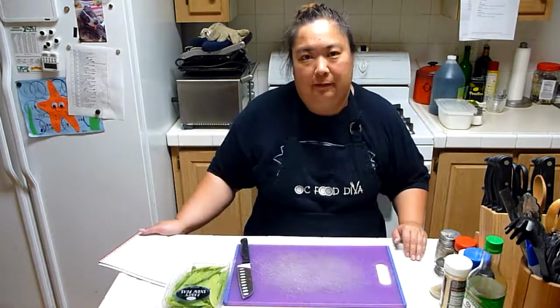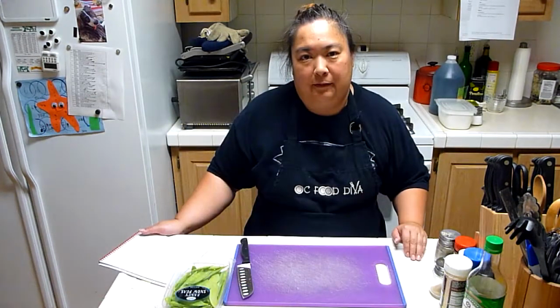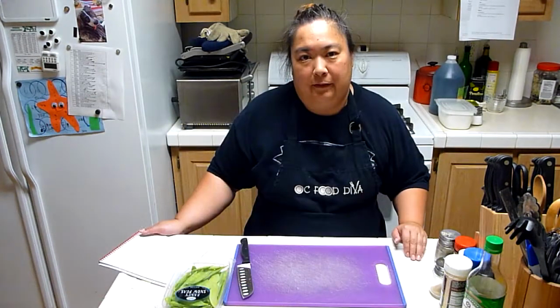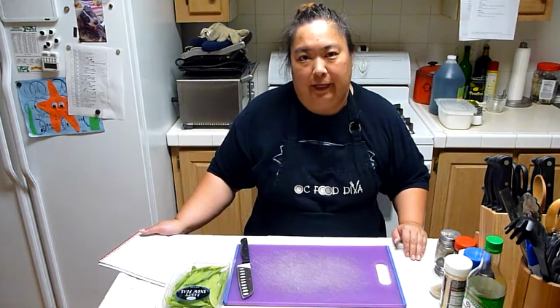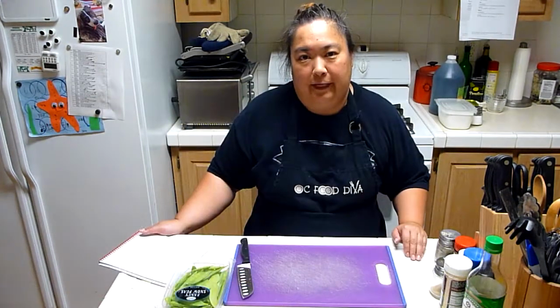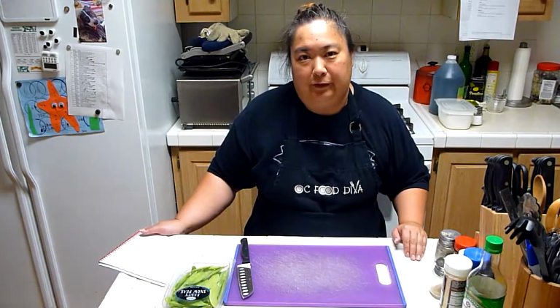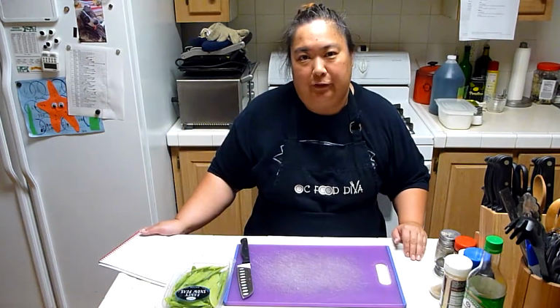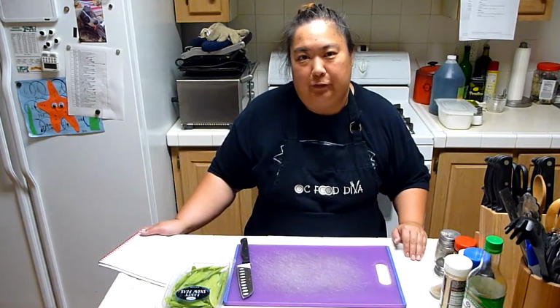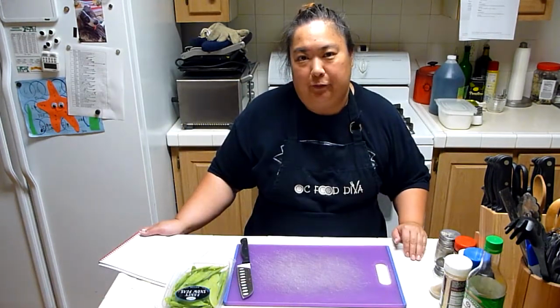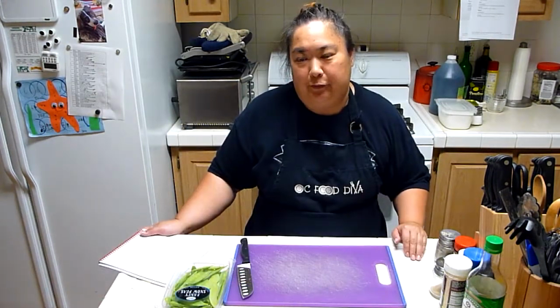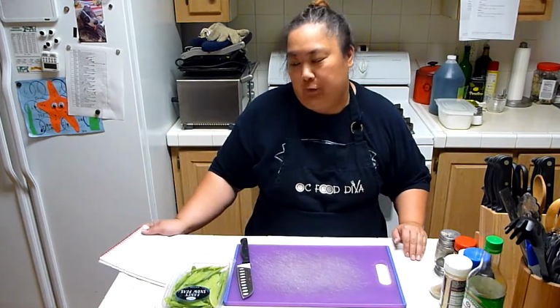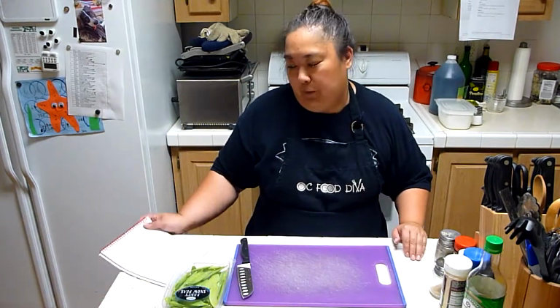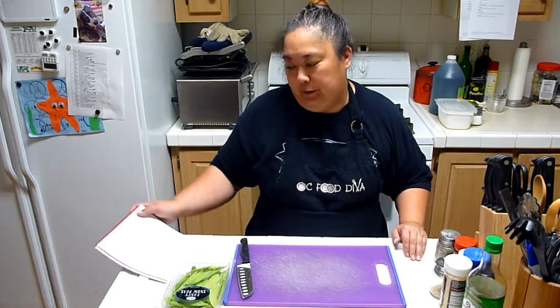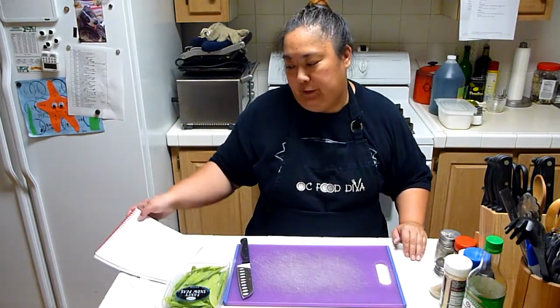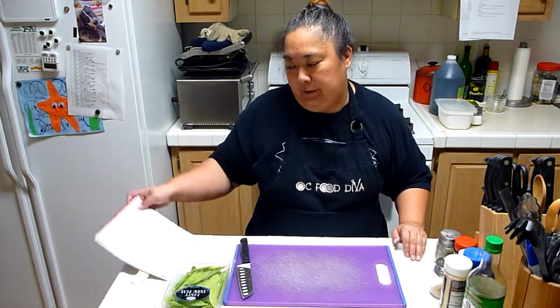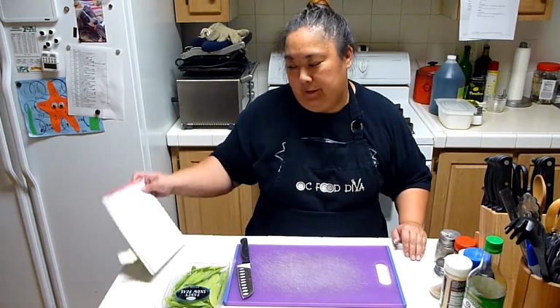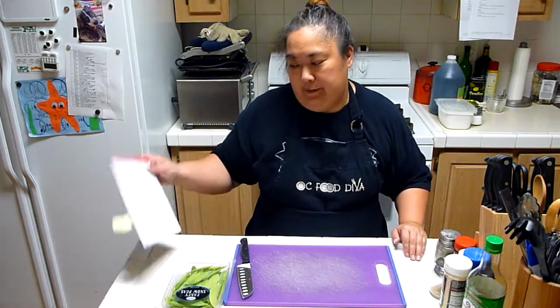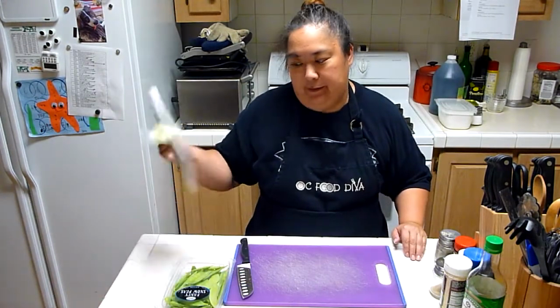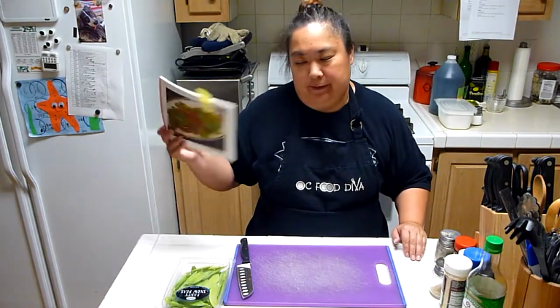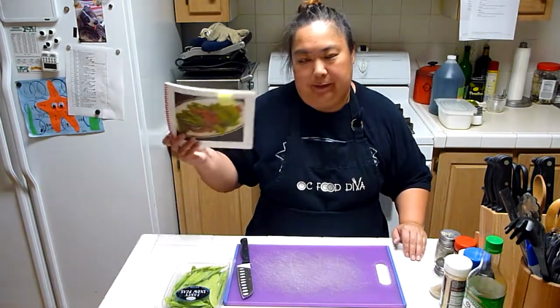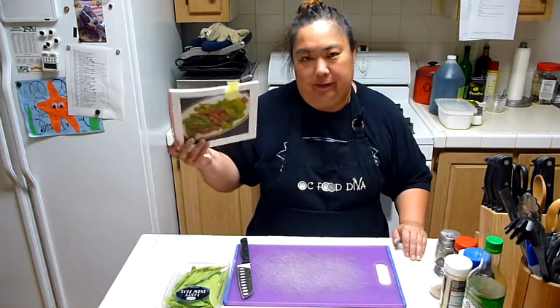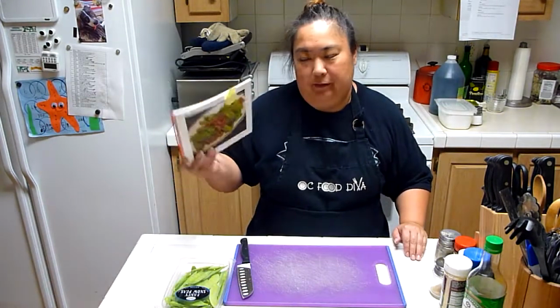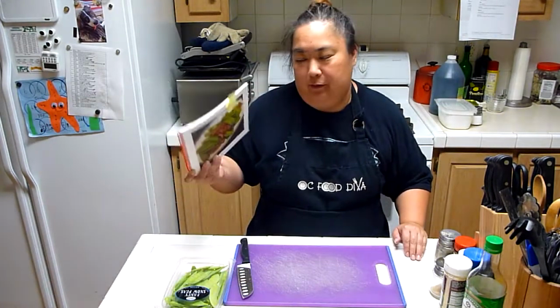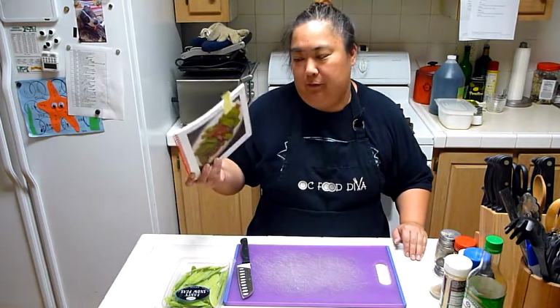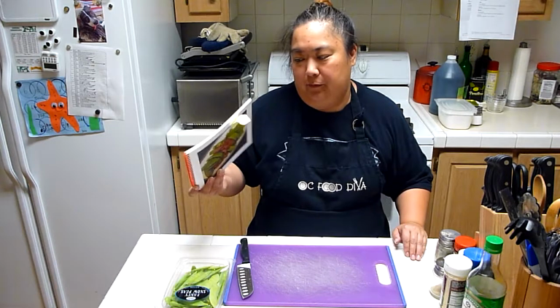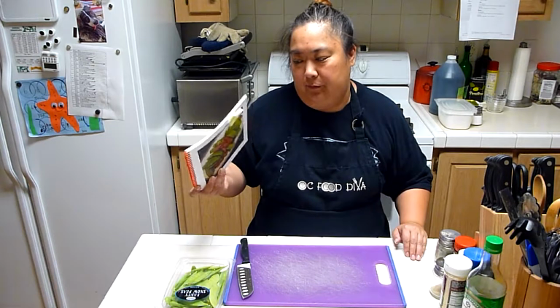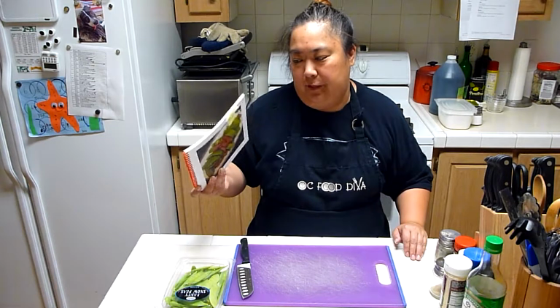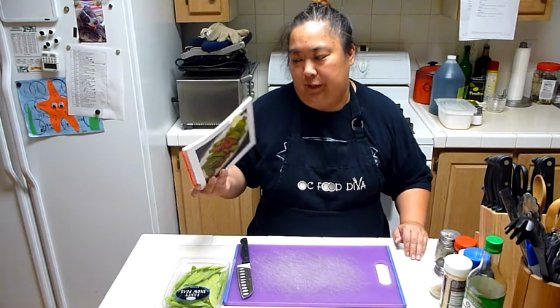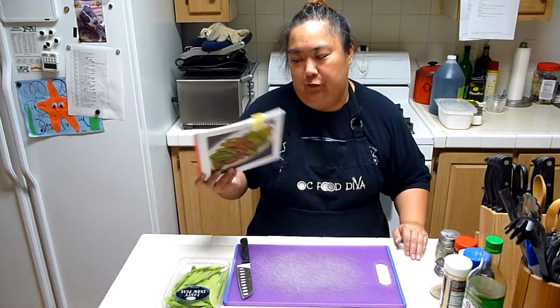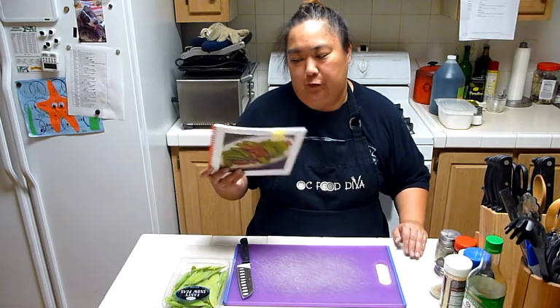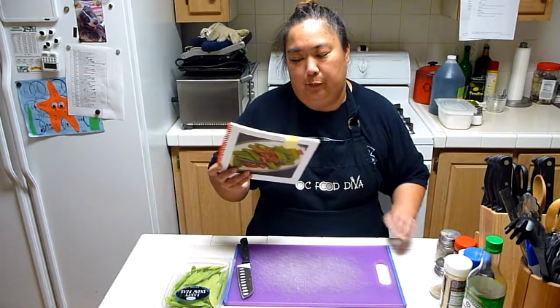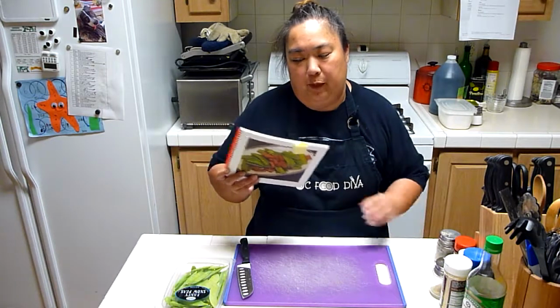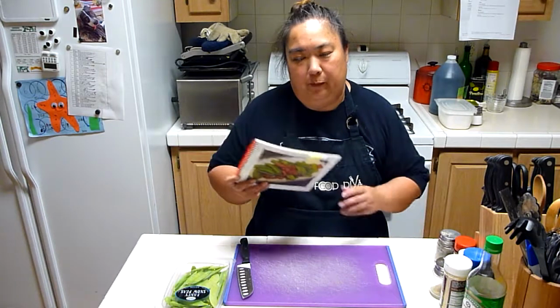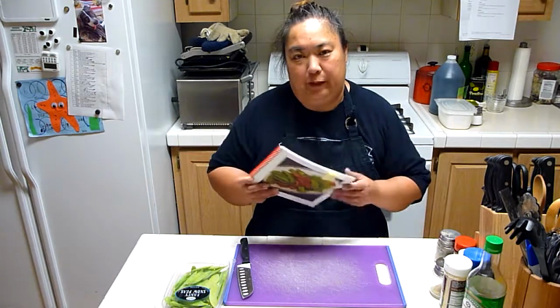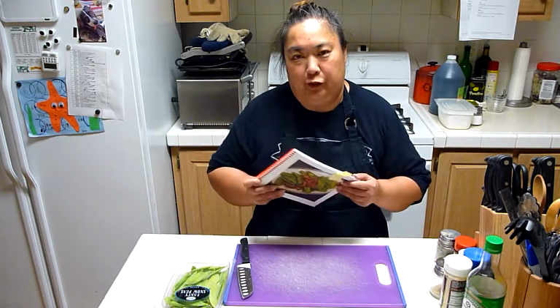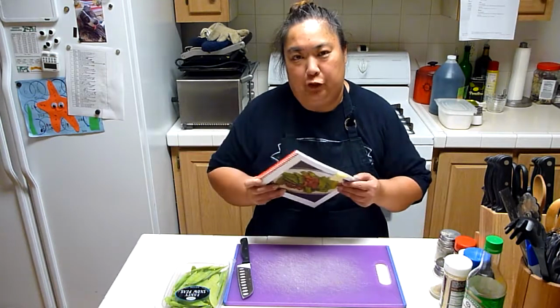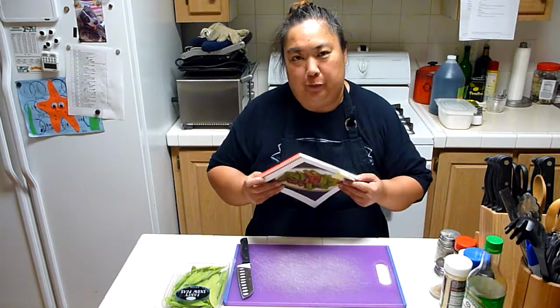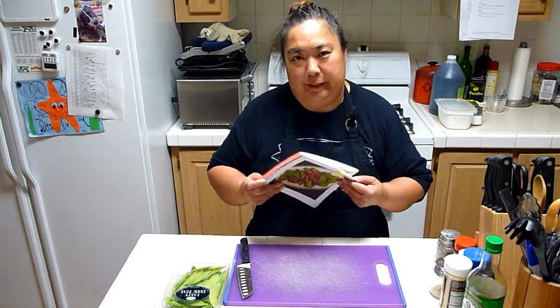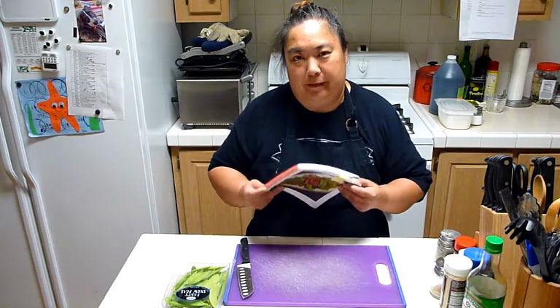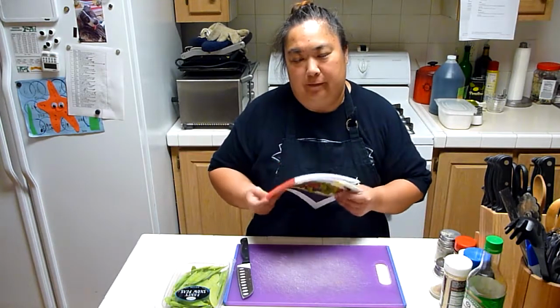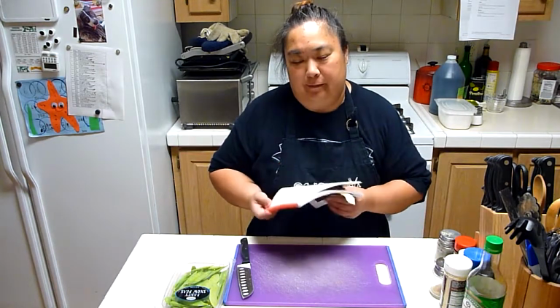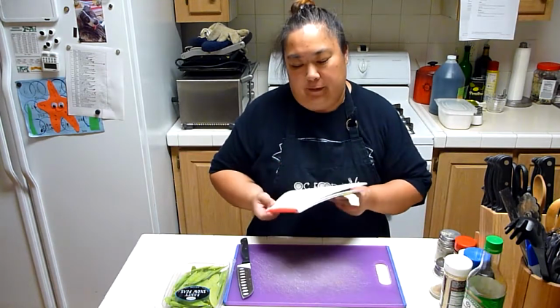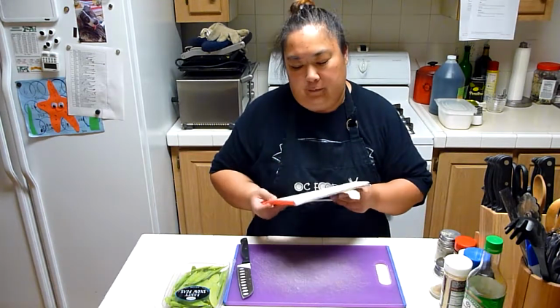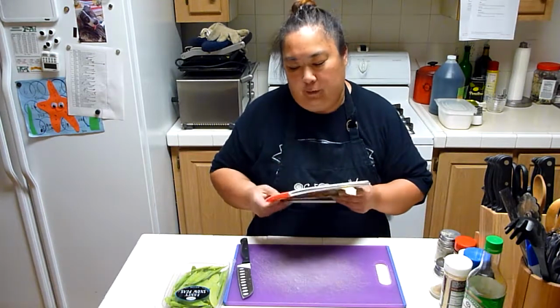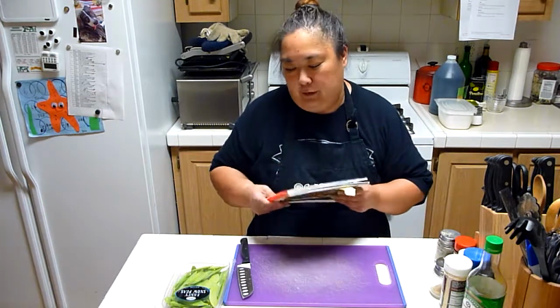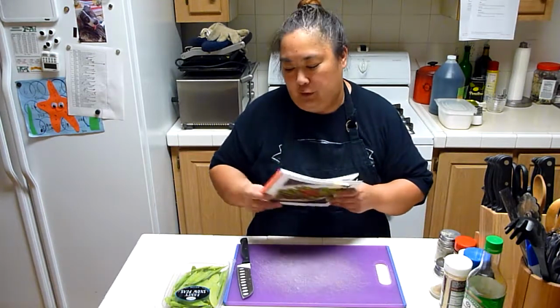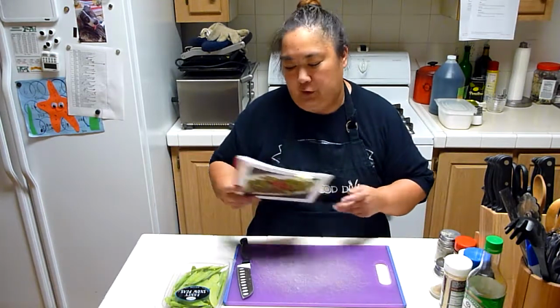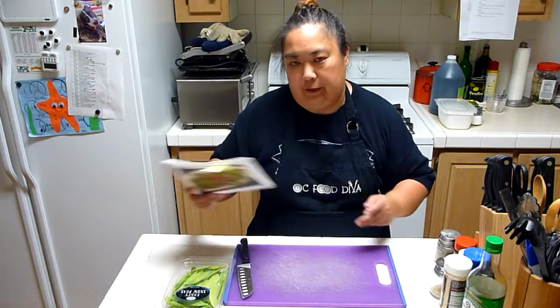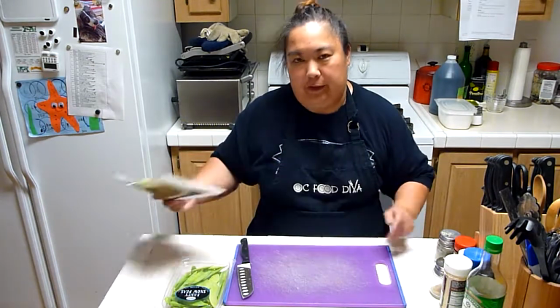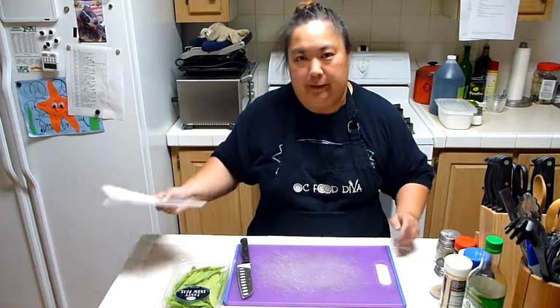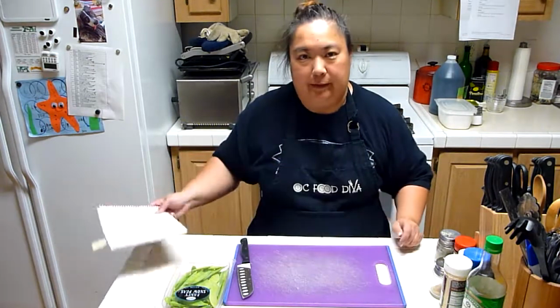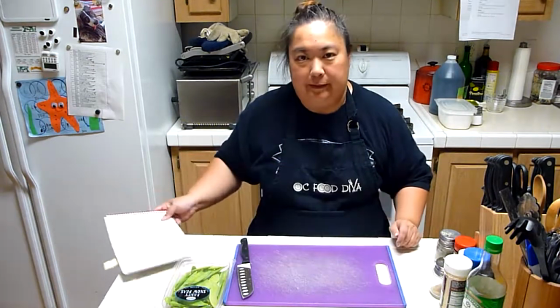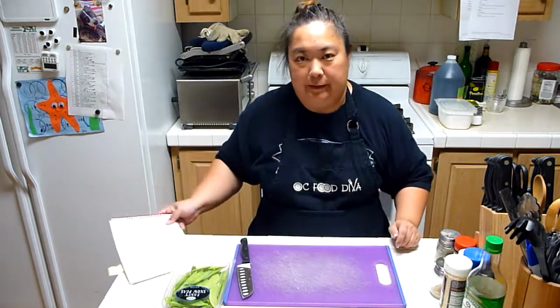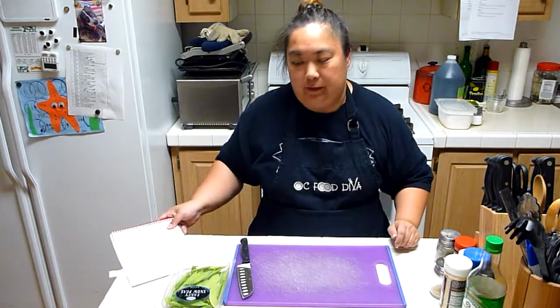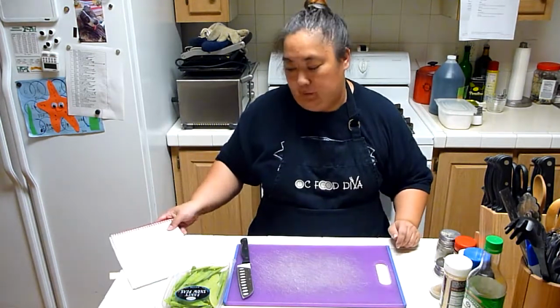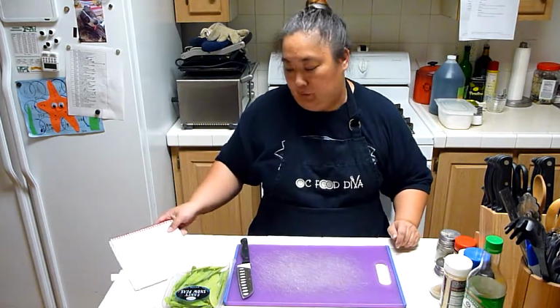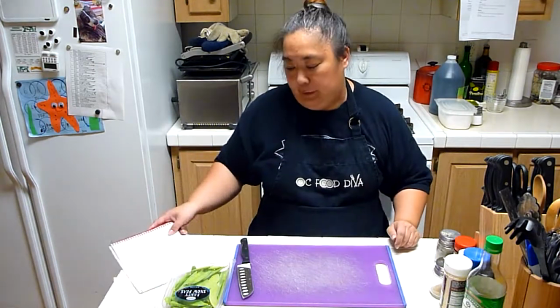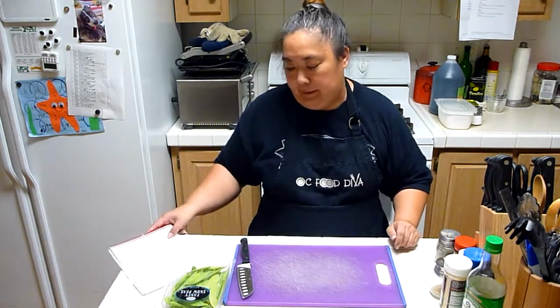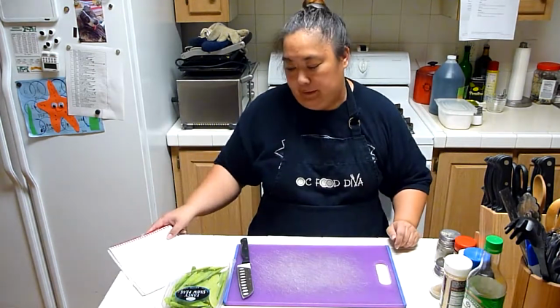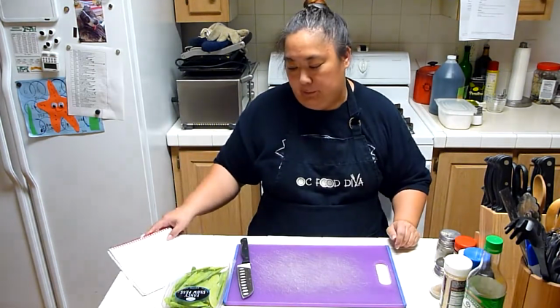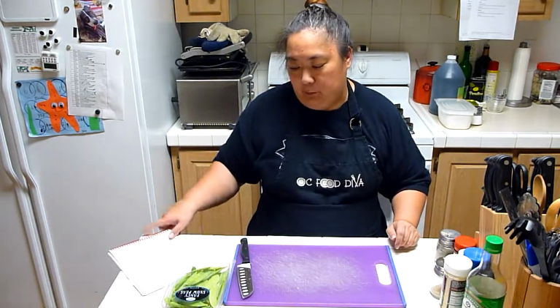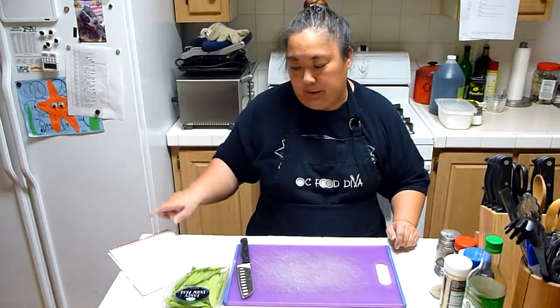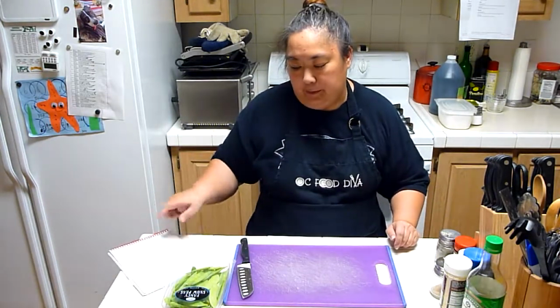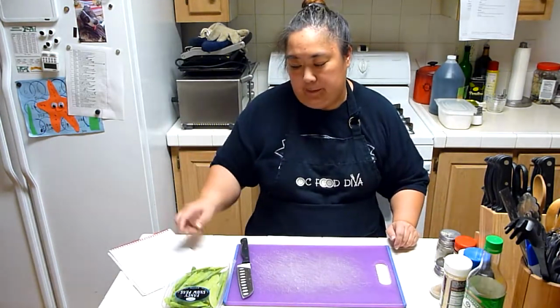If you're watching this video, you're probably a newbie who wants to cook easy, quick, and simple recipes.